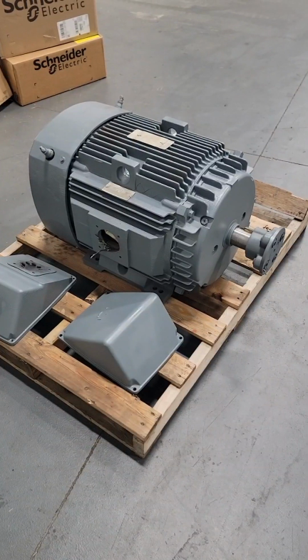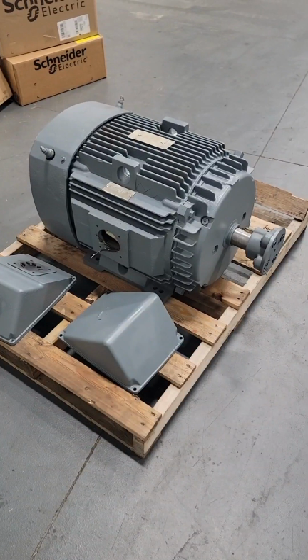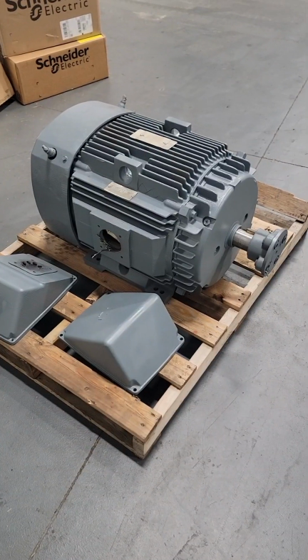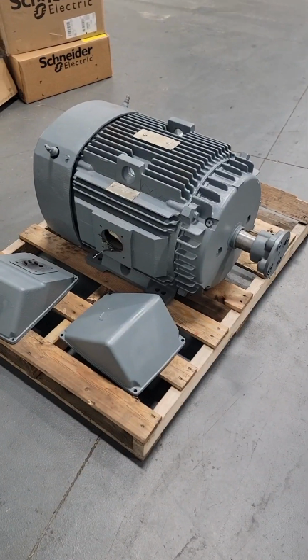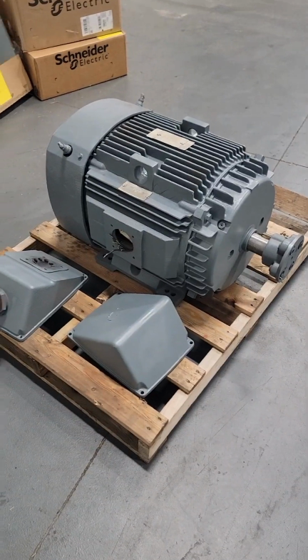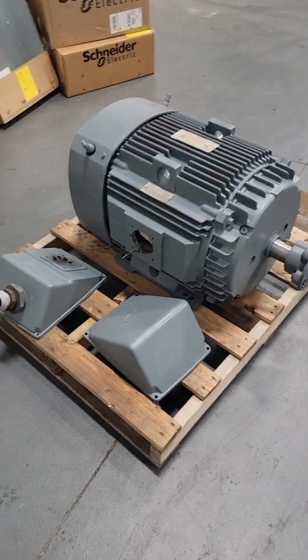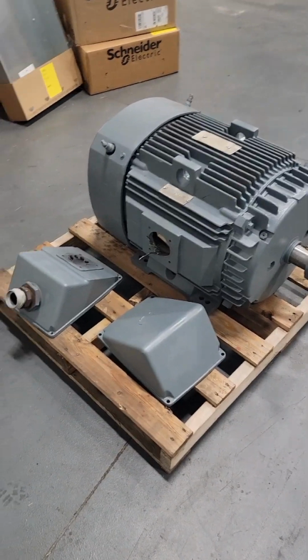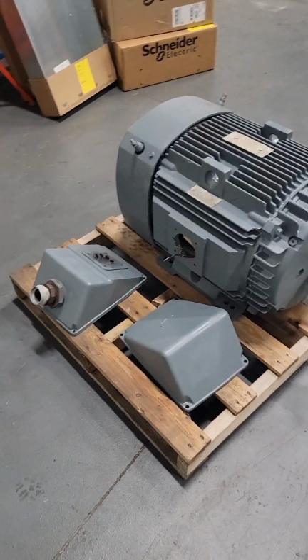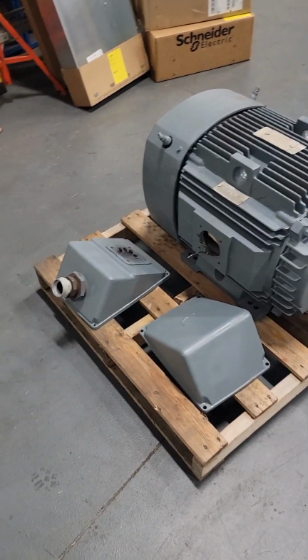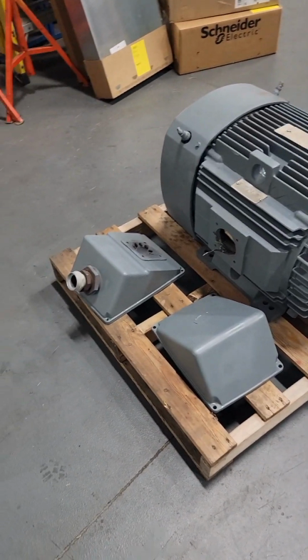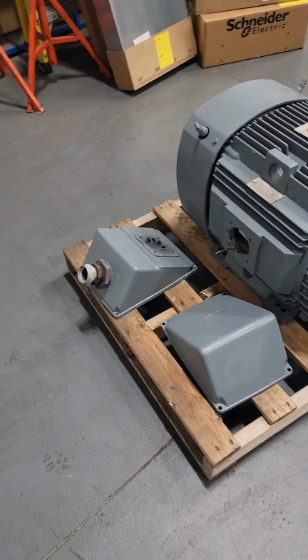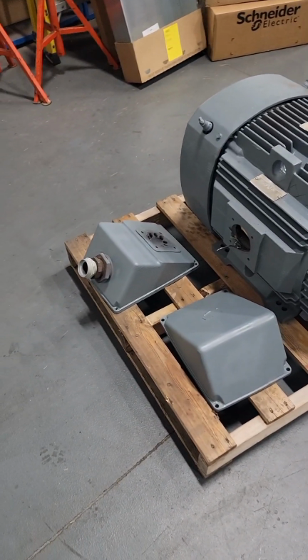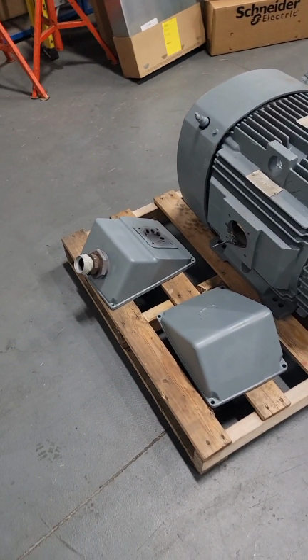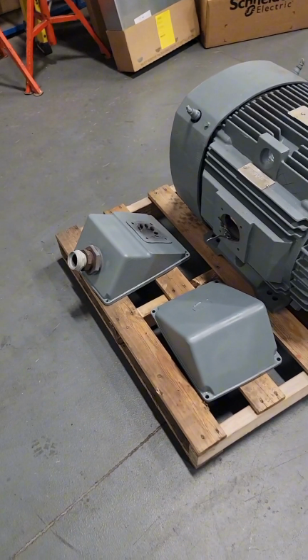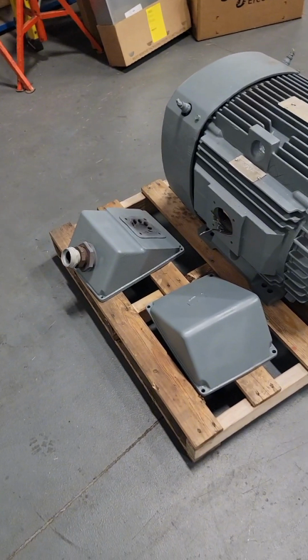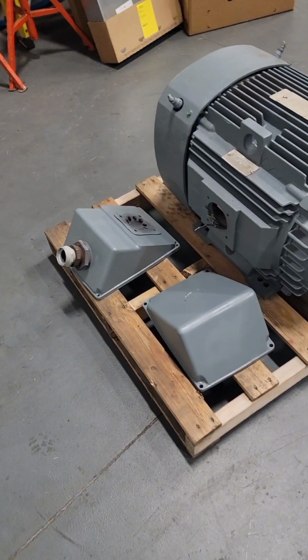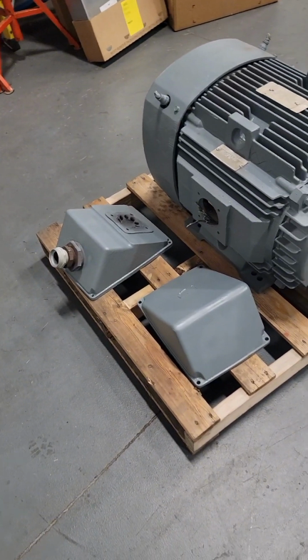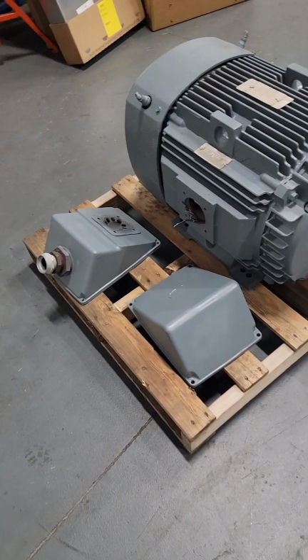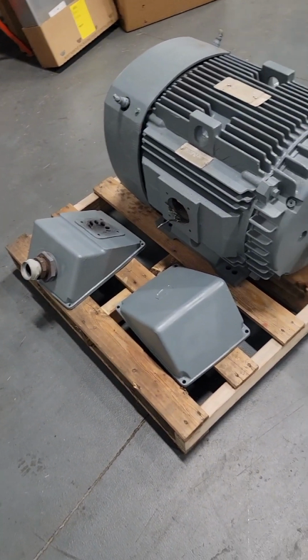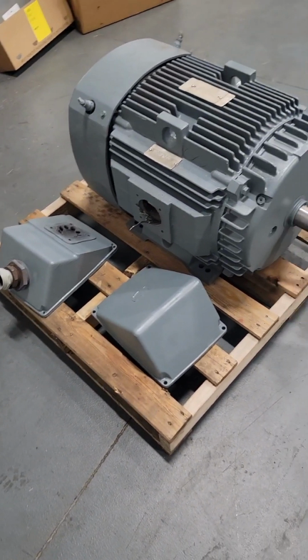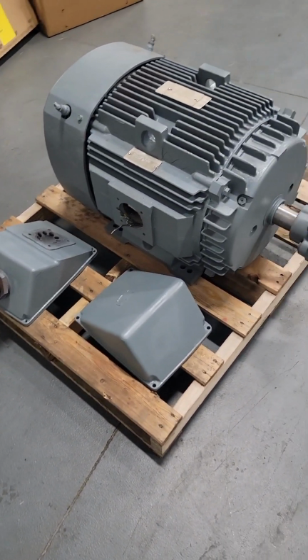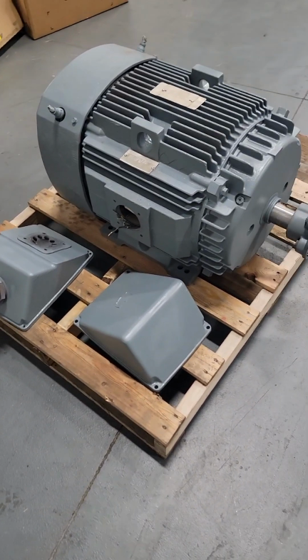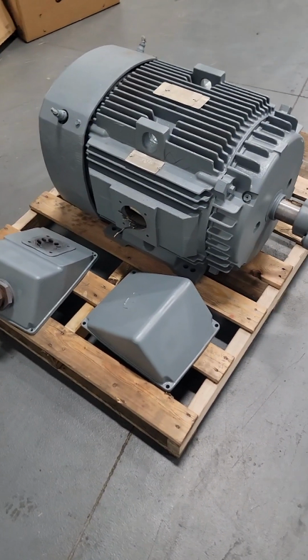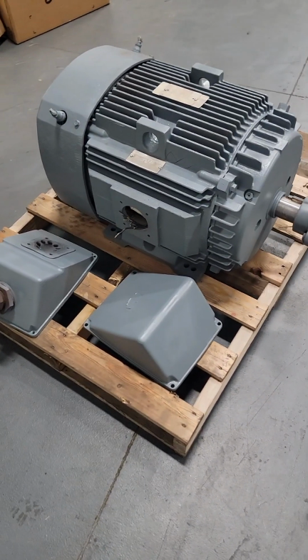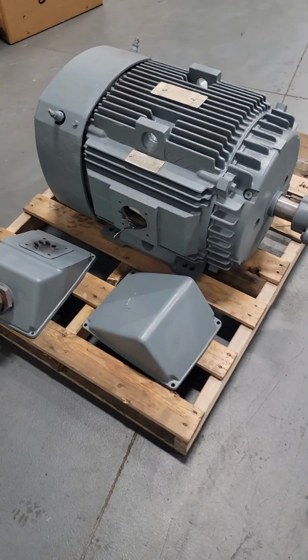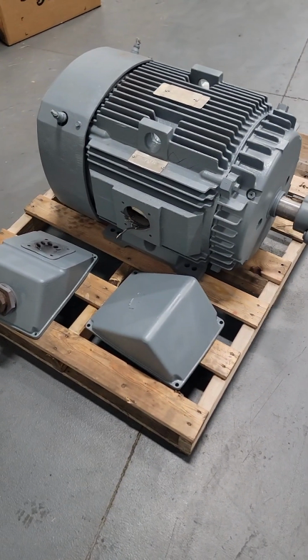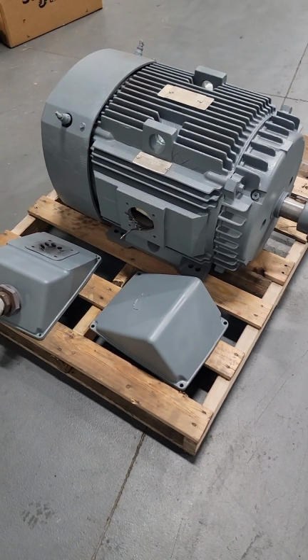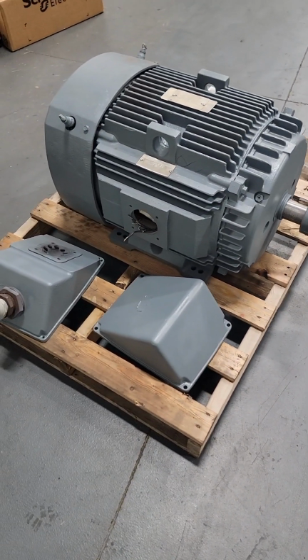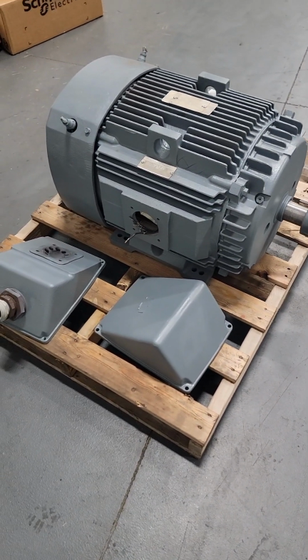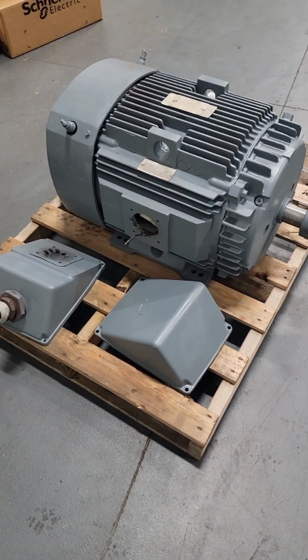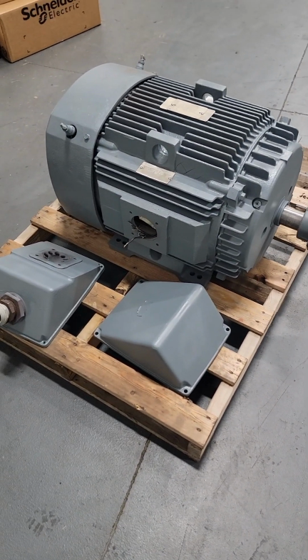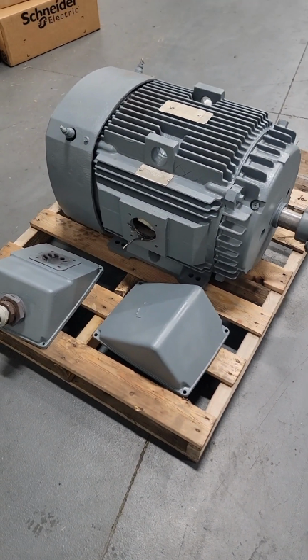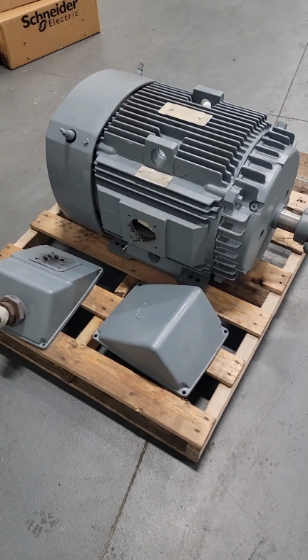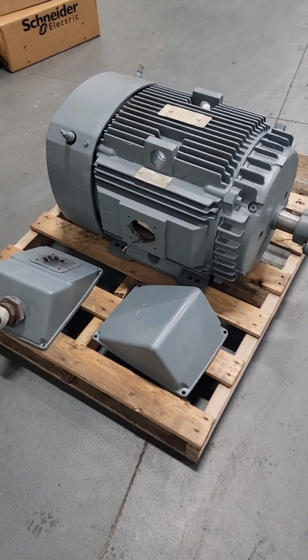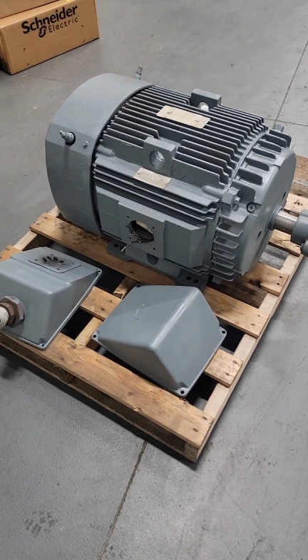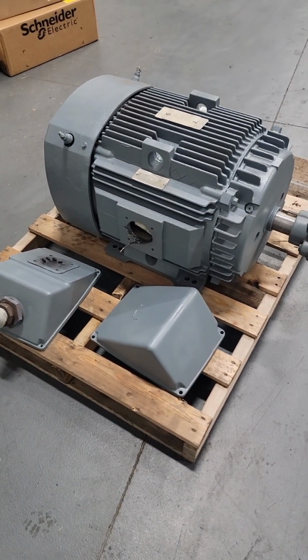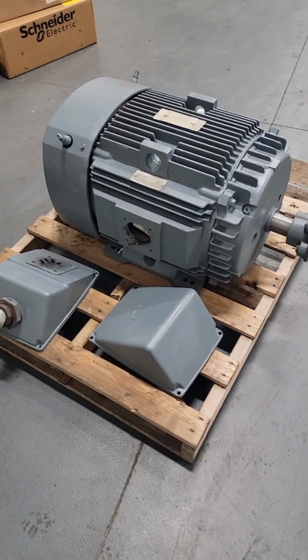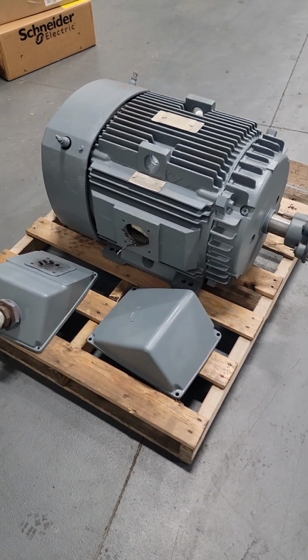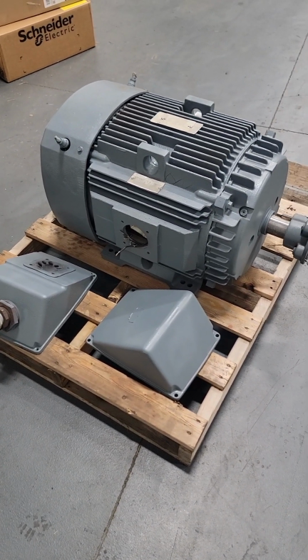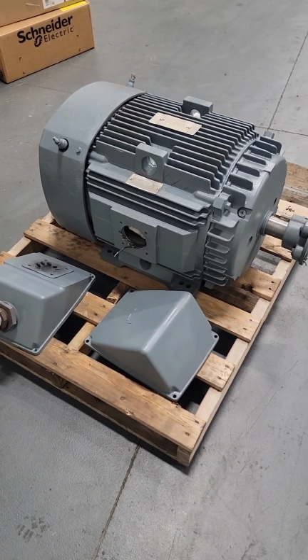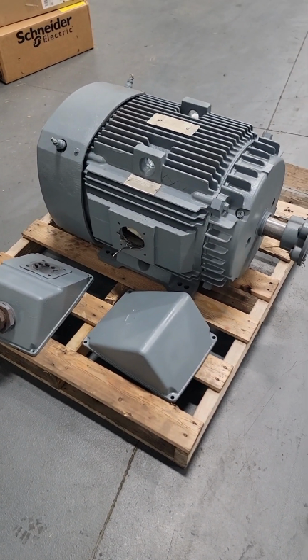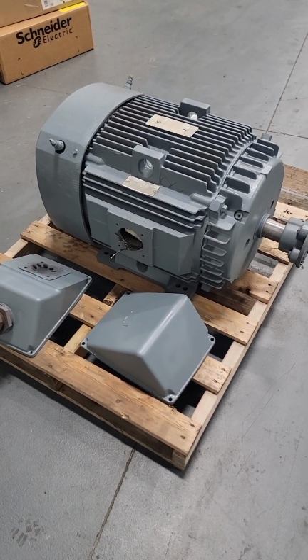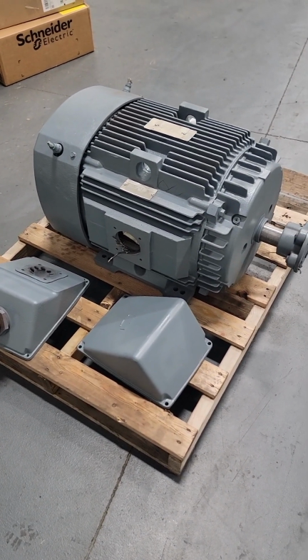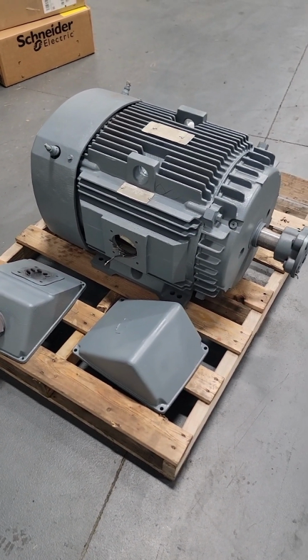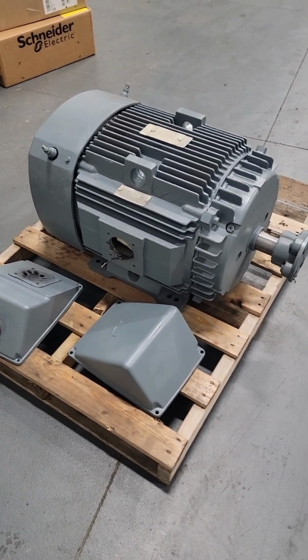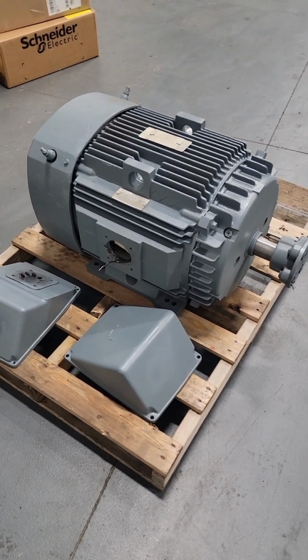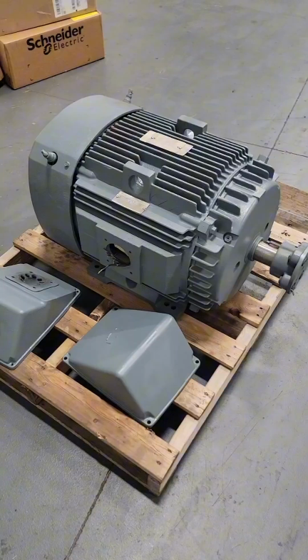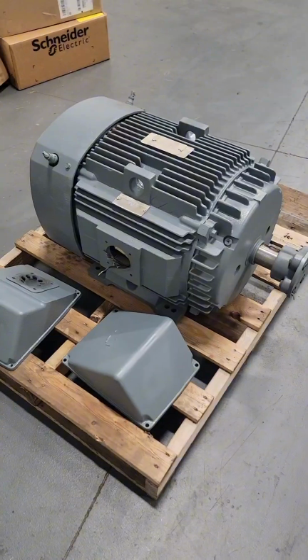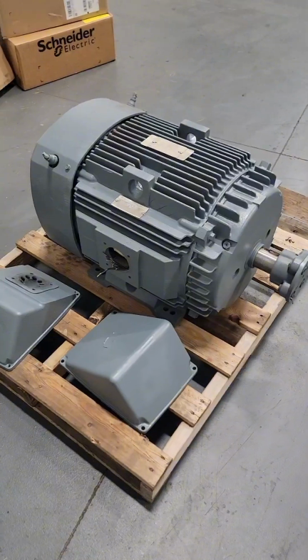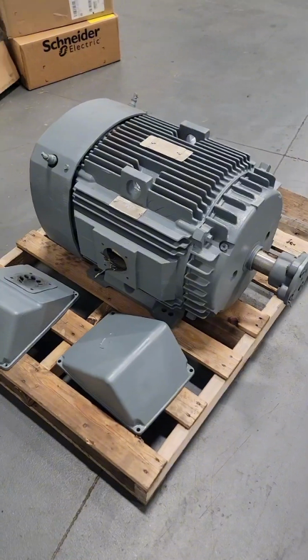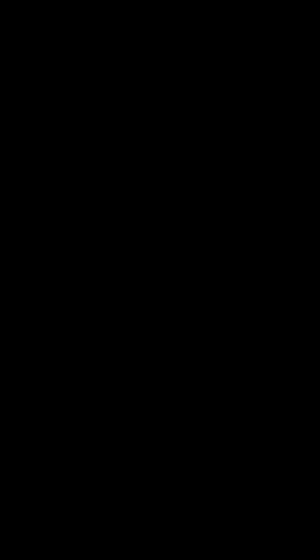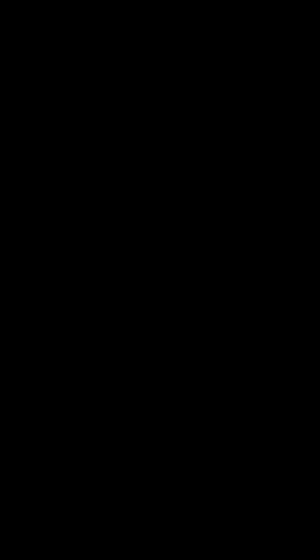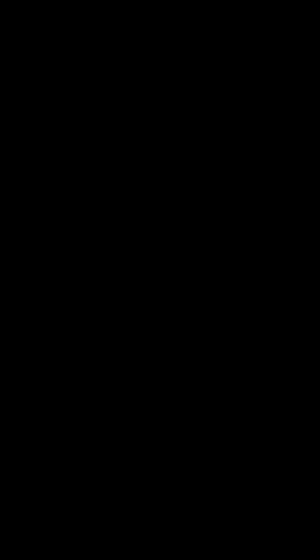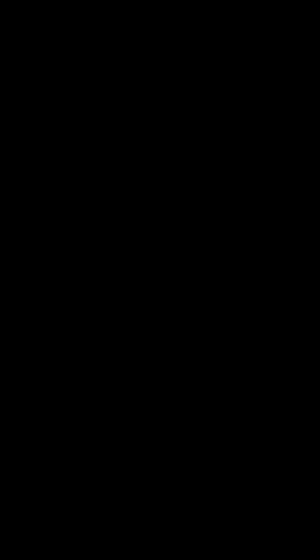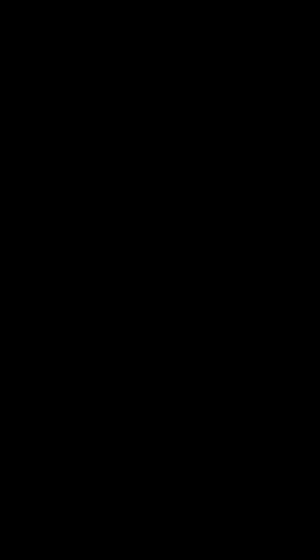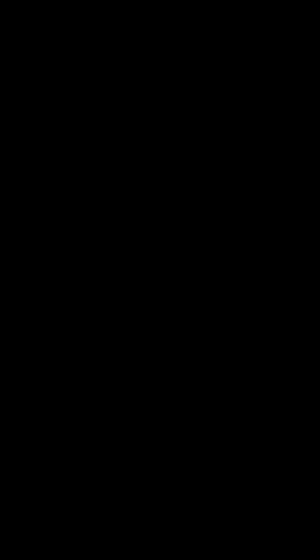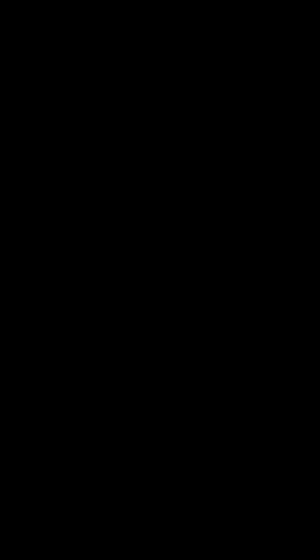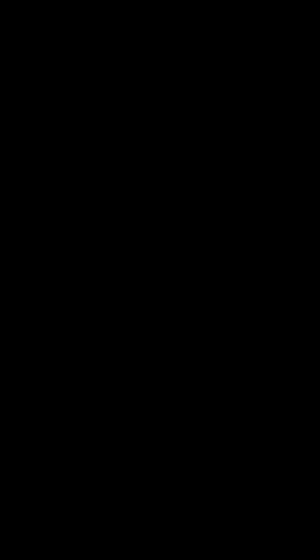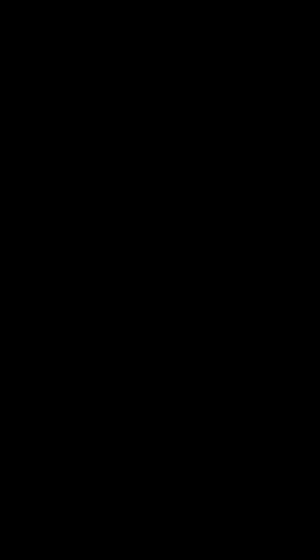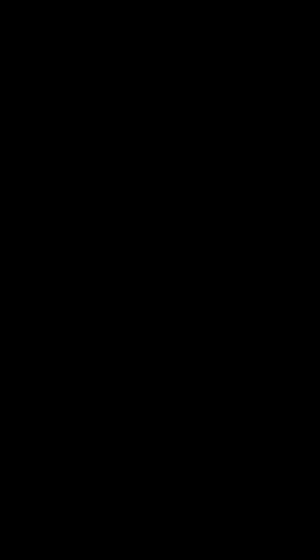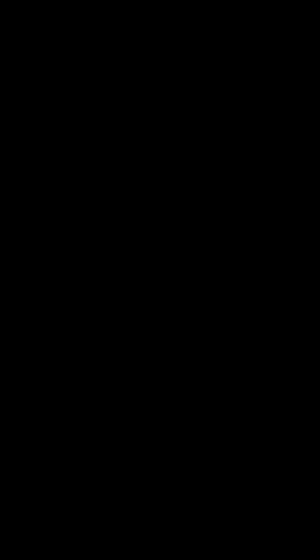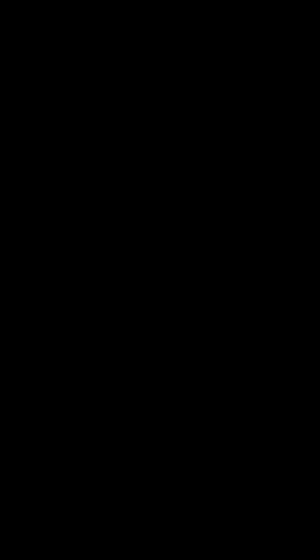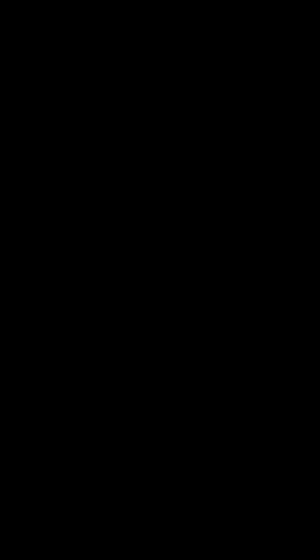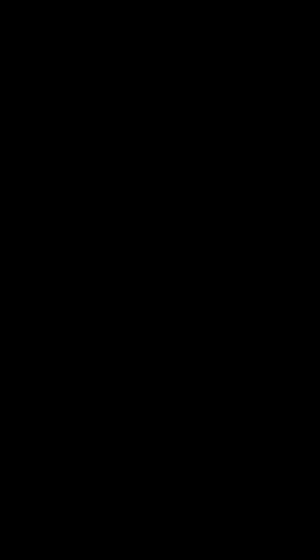After that, we can clean it all up, paint it, and put it back on the pallet. We're not putting the peckerhead box back on because it wasn't on when we got it and we don't know the orientation. Cheers, guys.